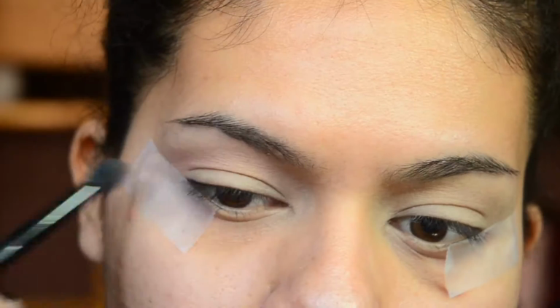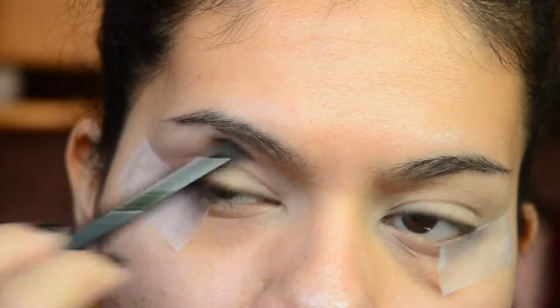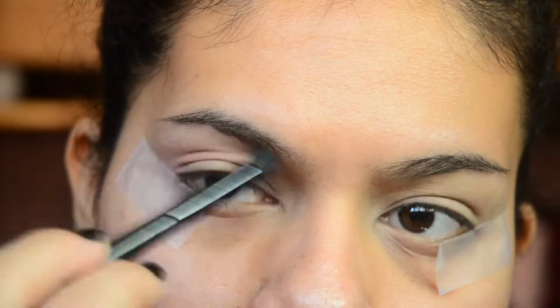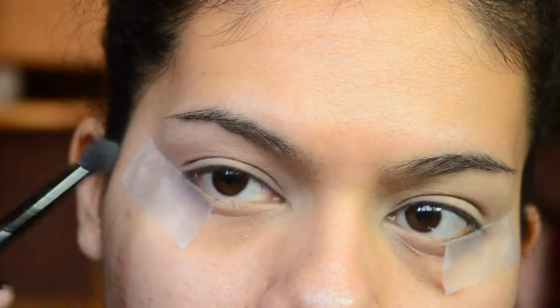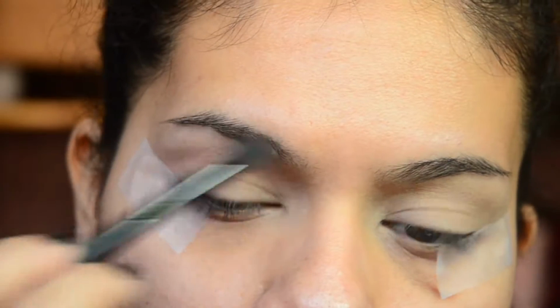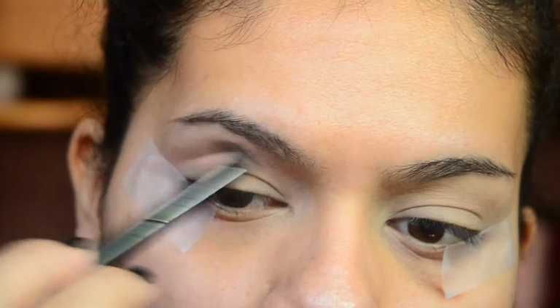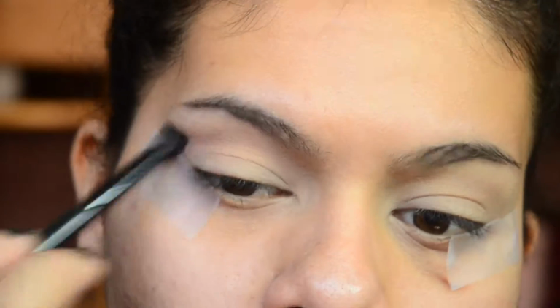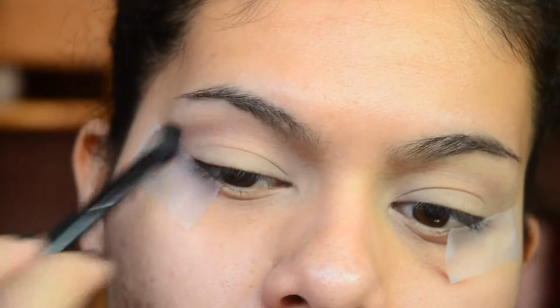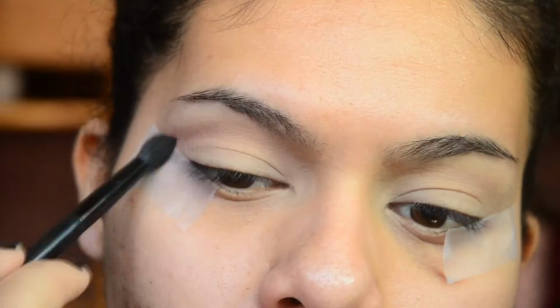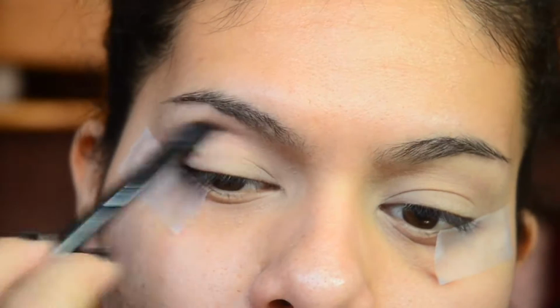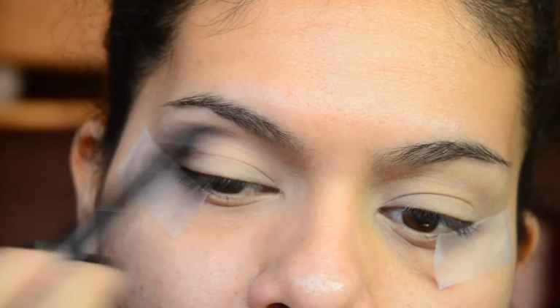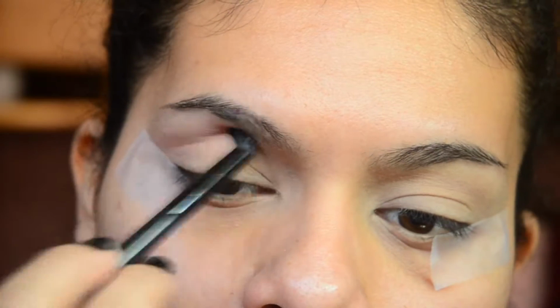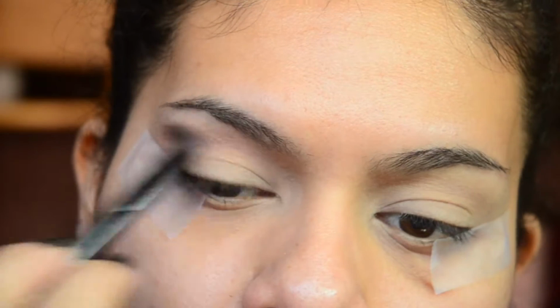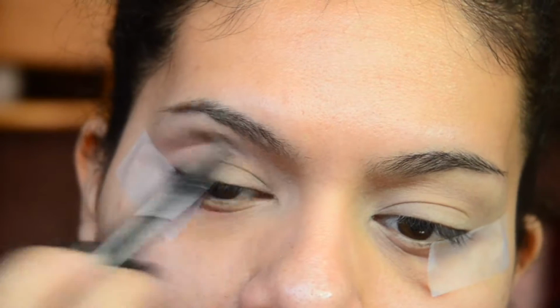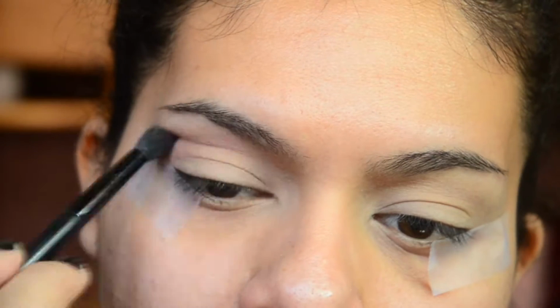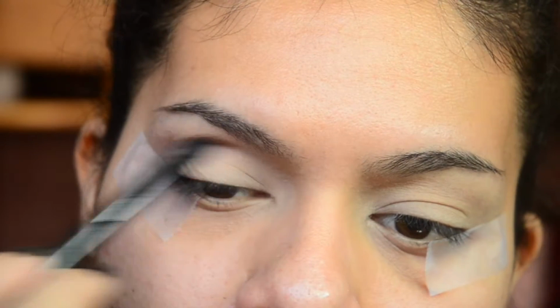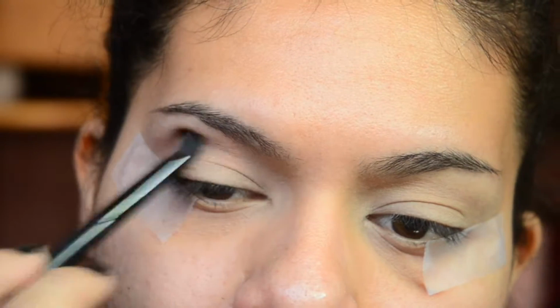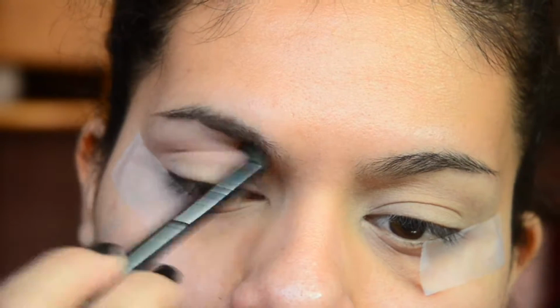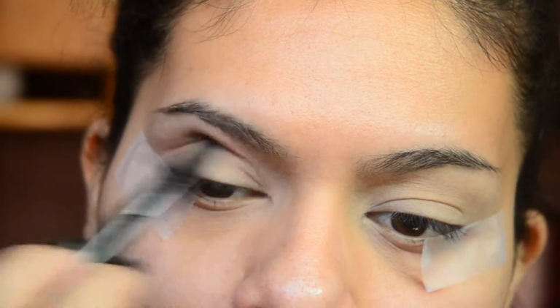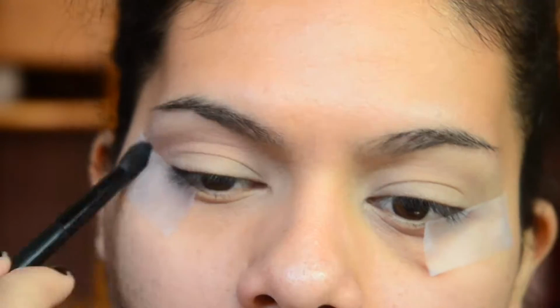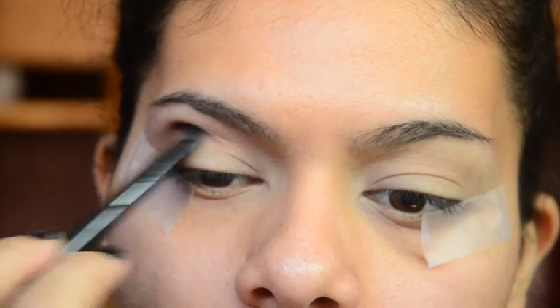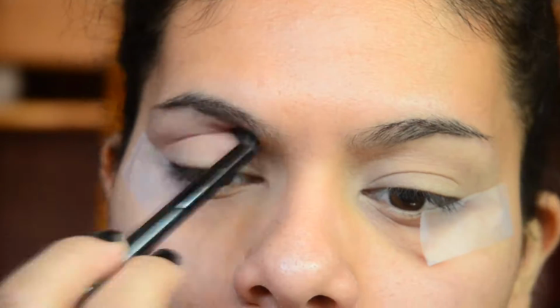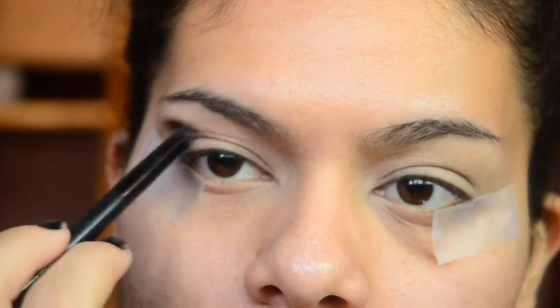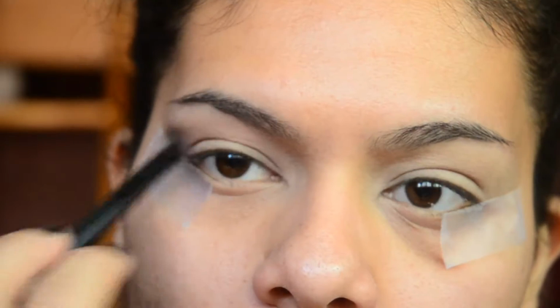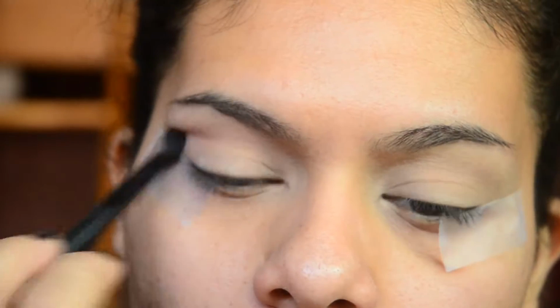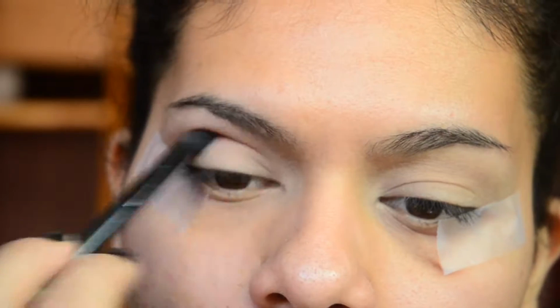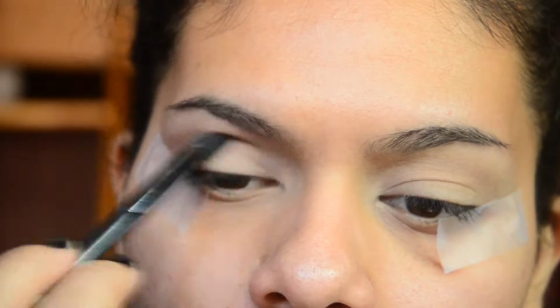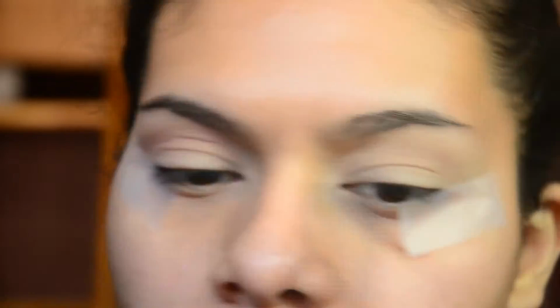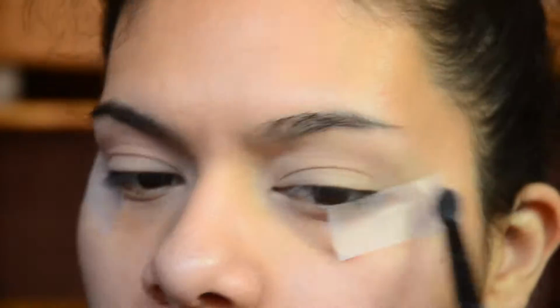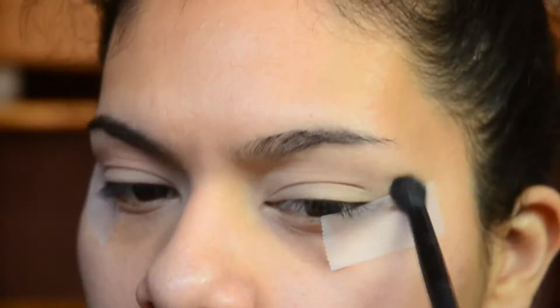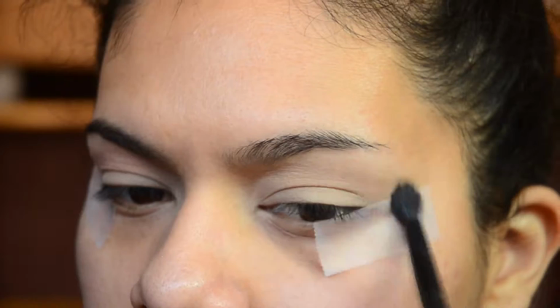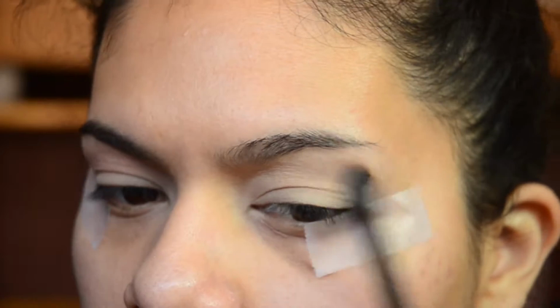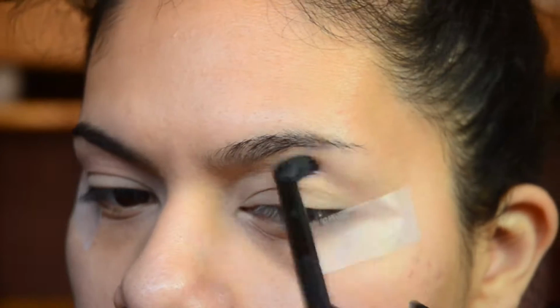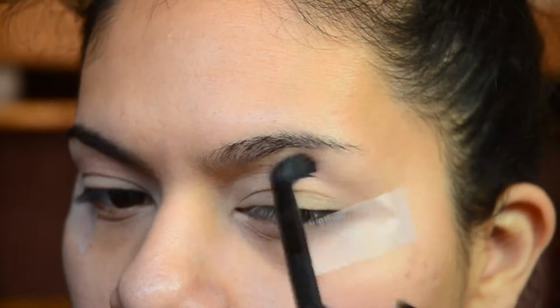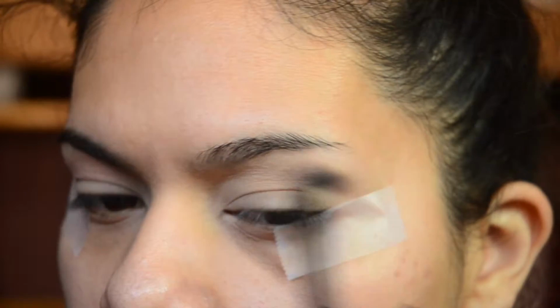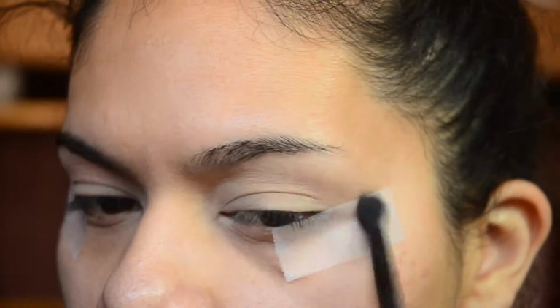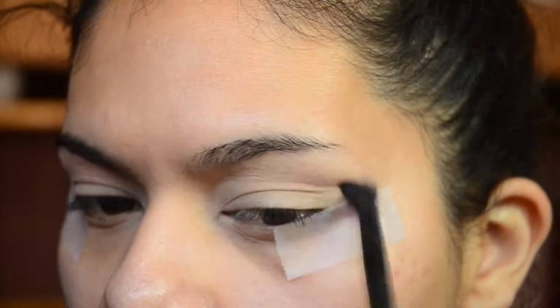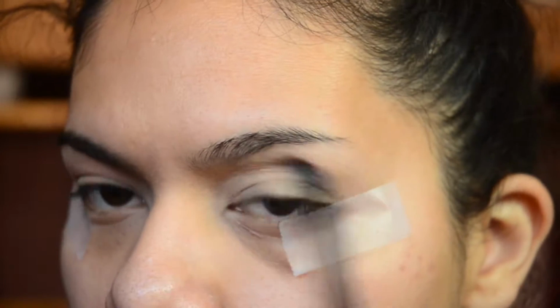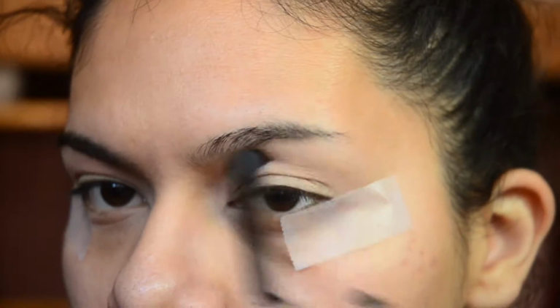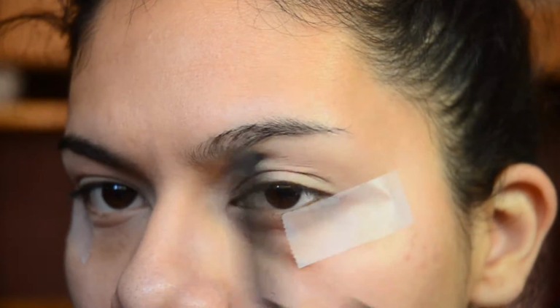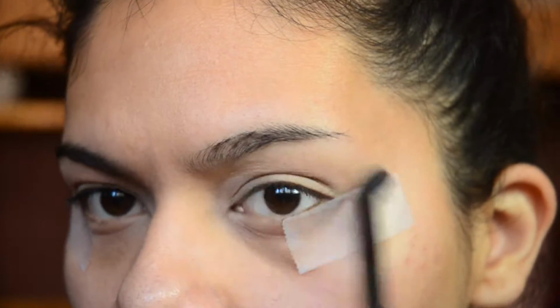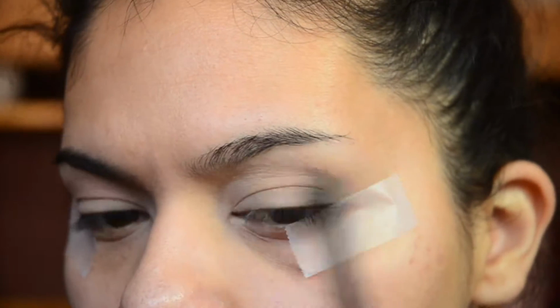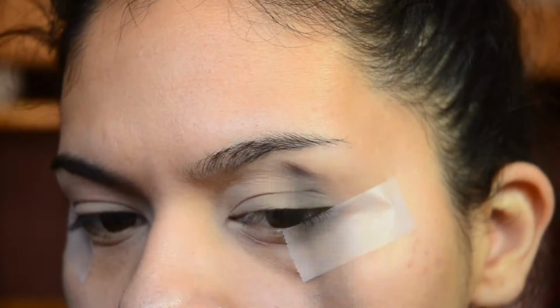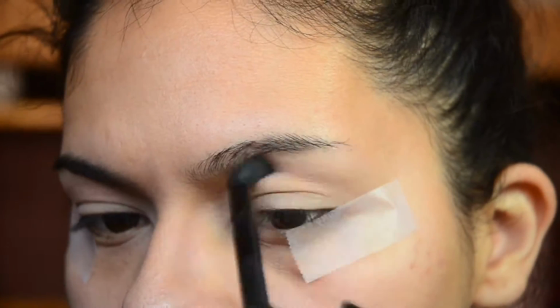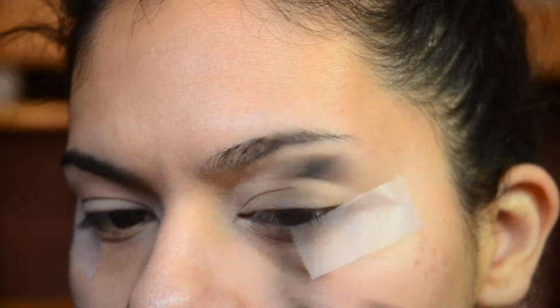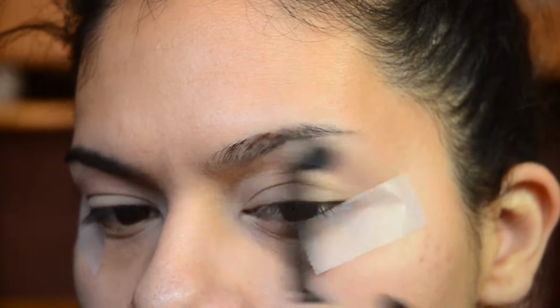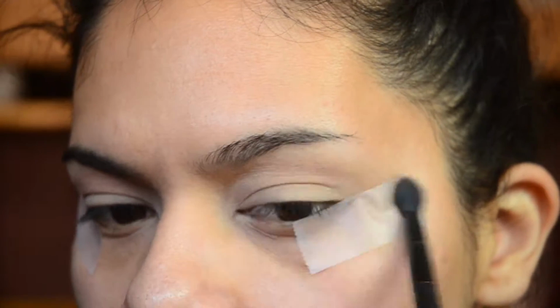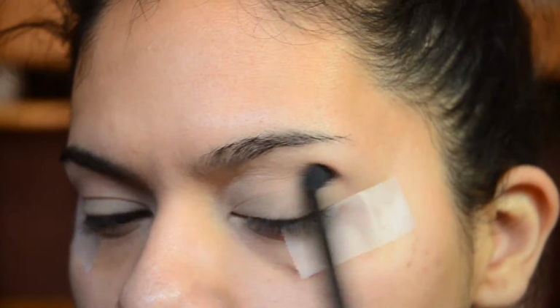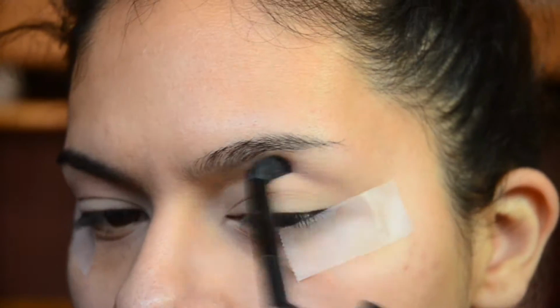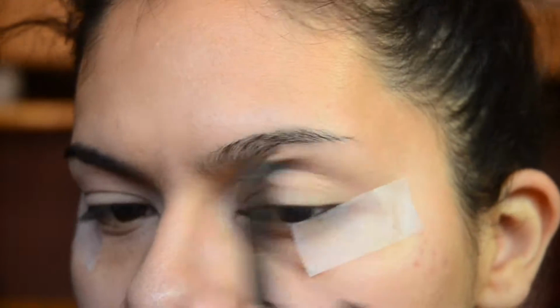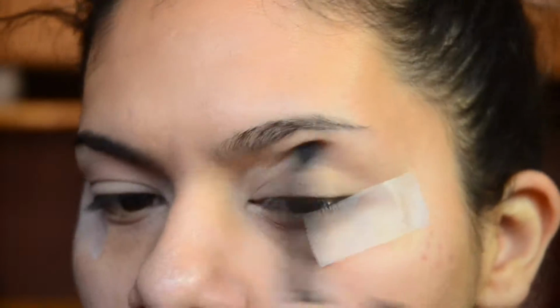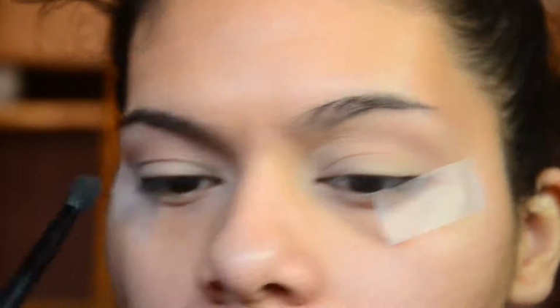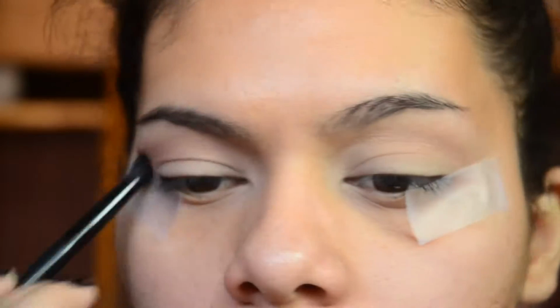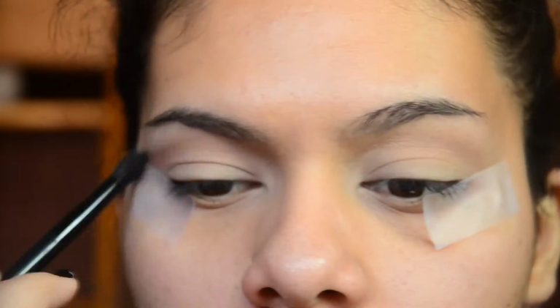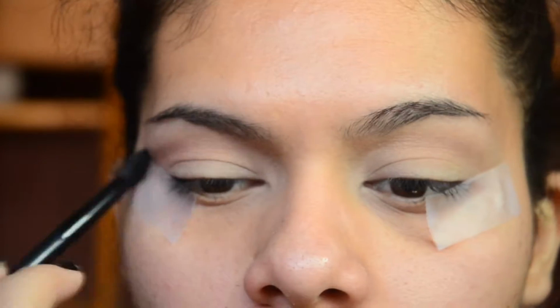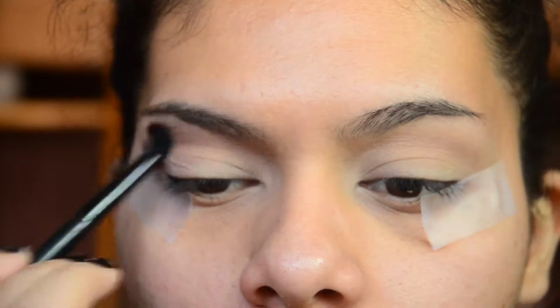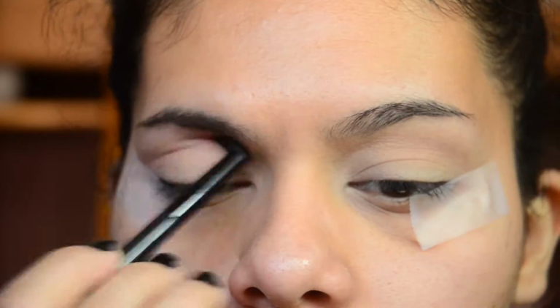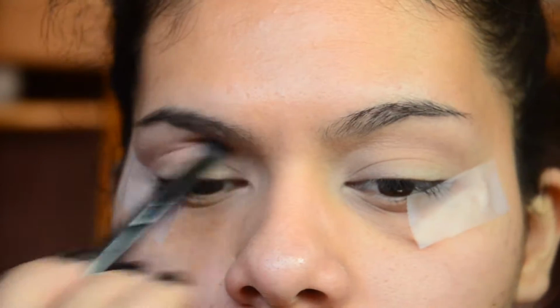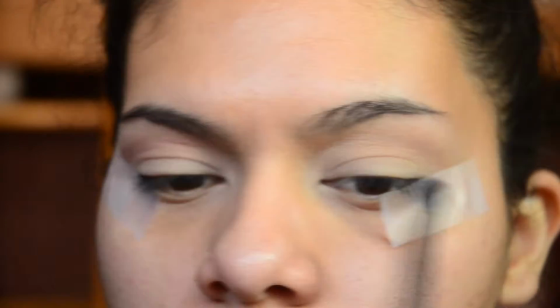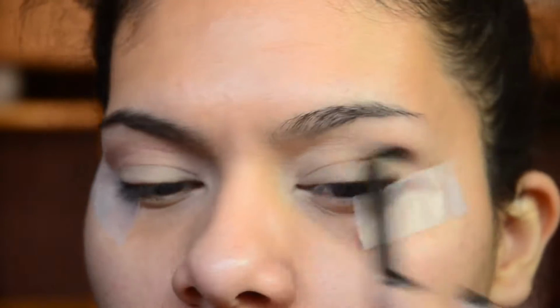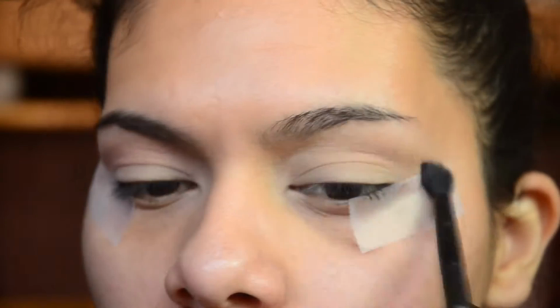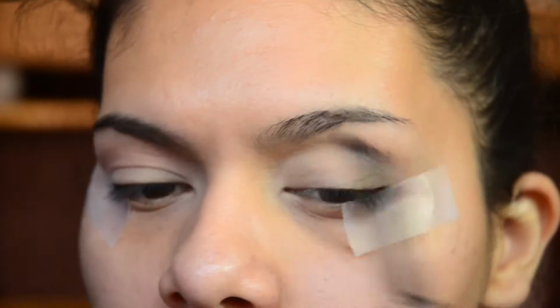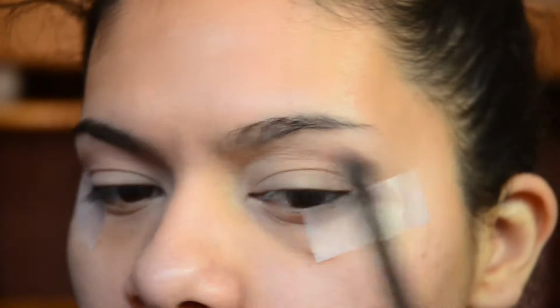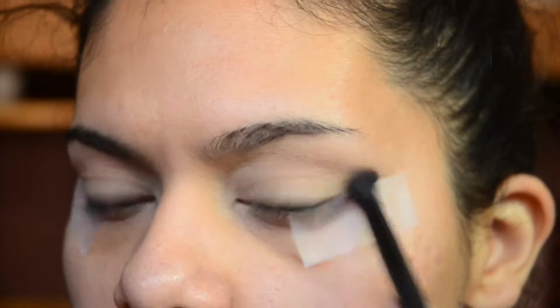So for this look, I'm using my Naked 3 palette from Urban Decay and I'm going to take the shade Limit and just use that as my crease color.